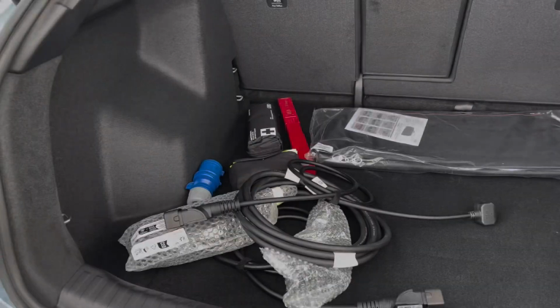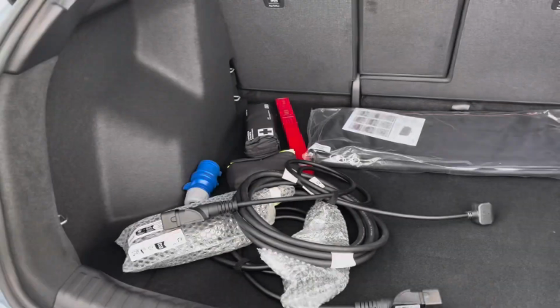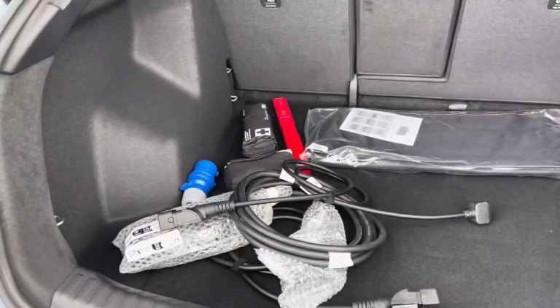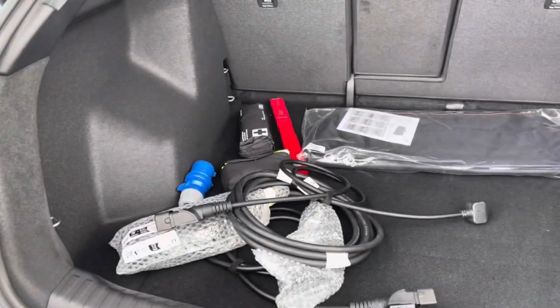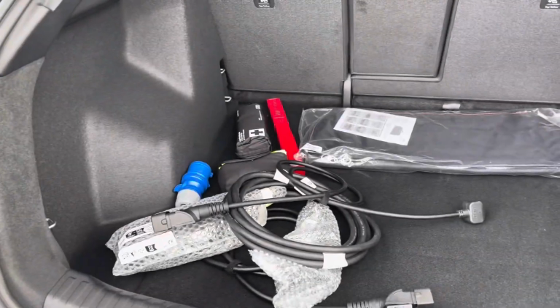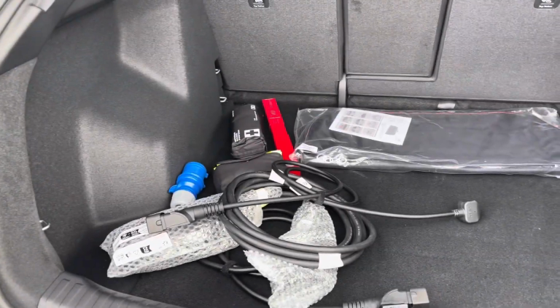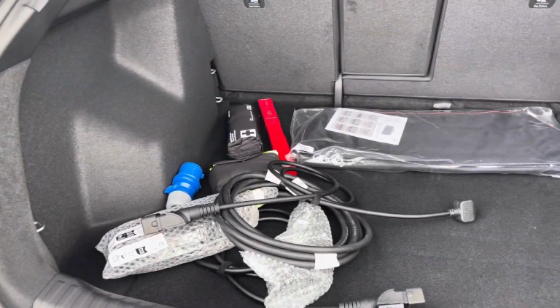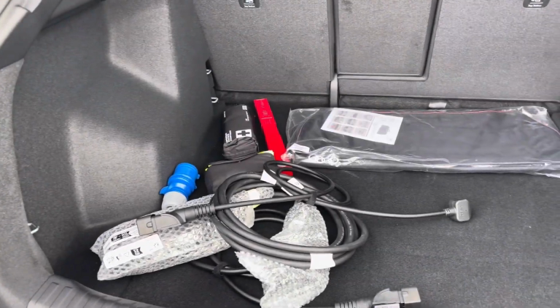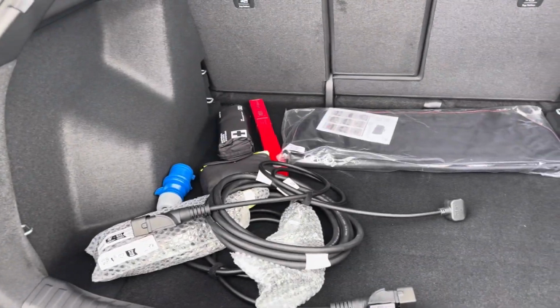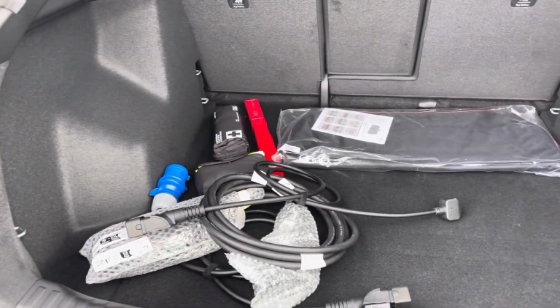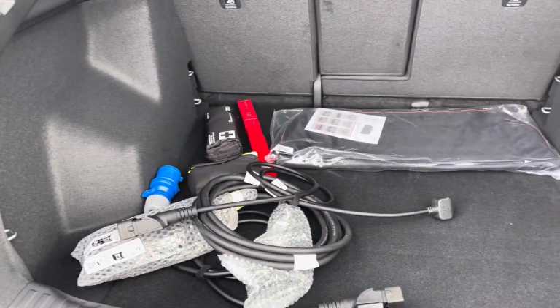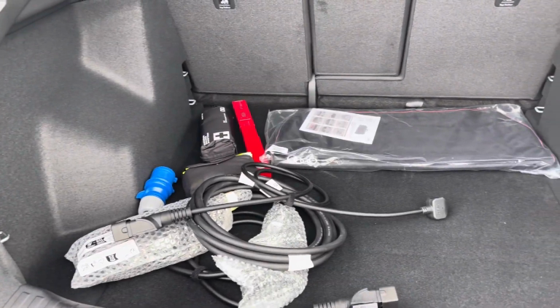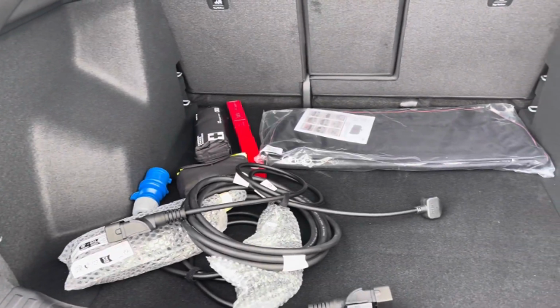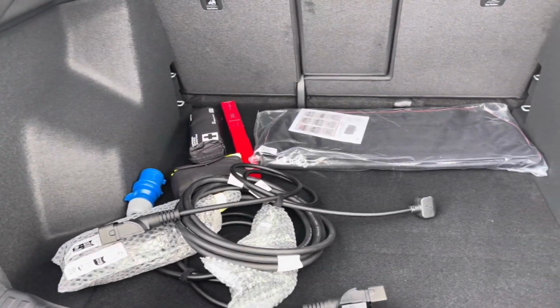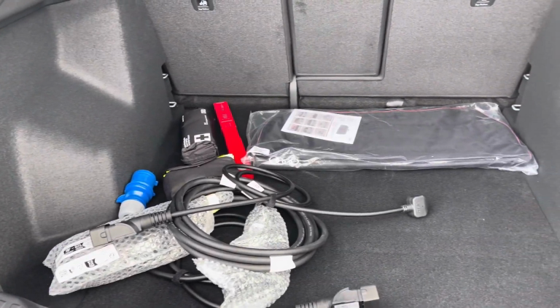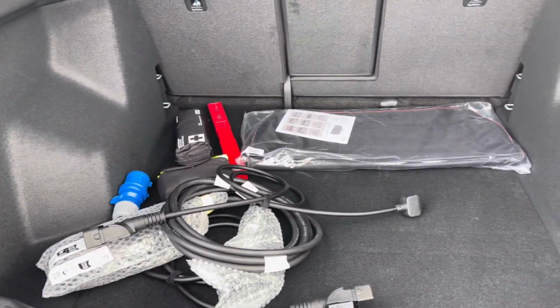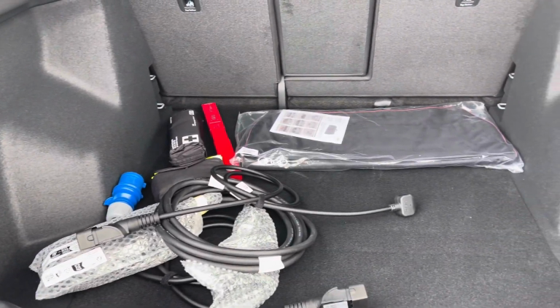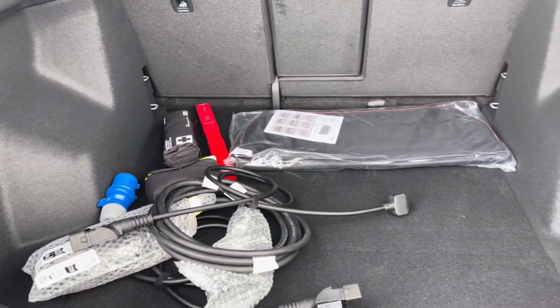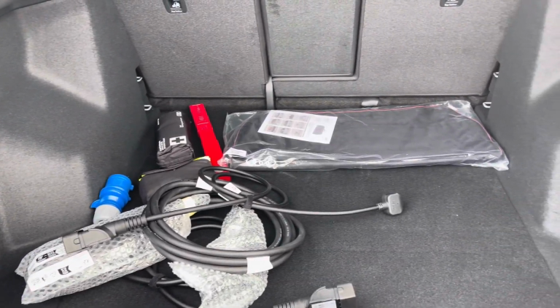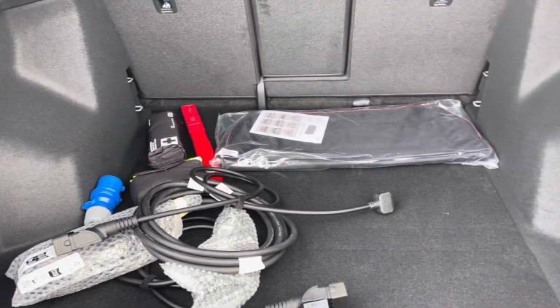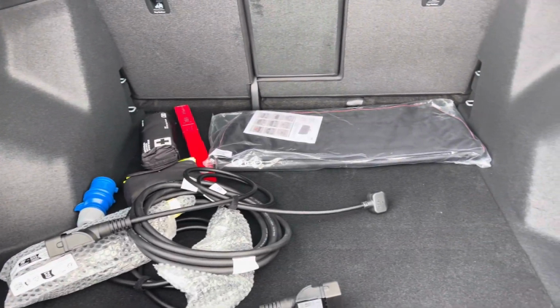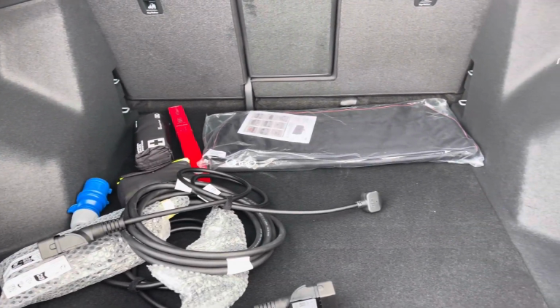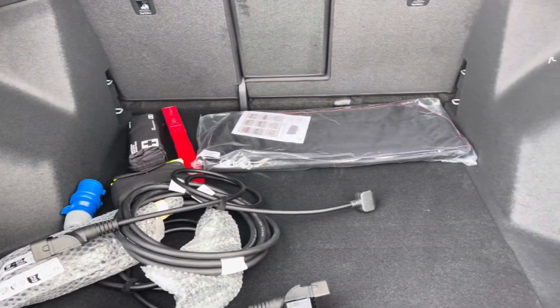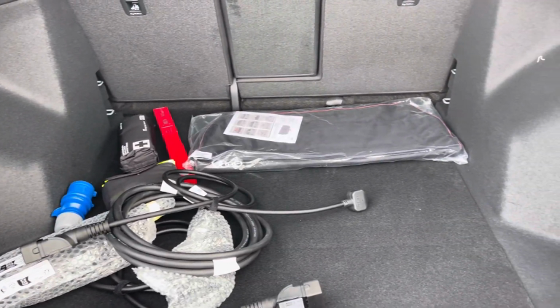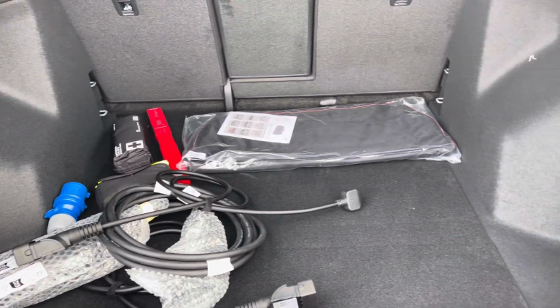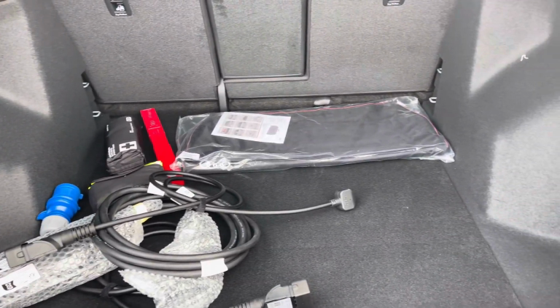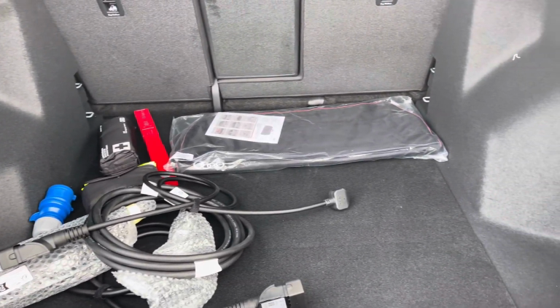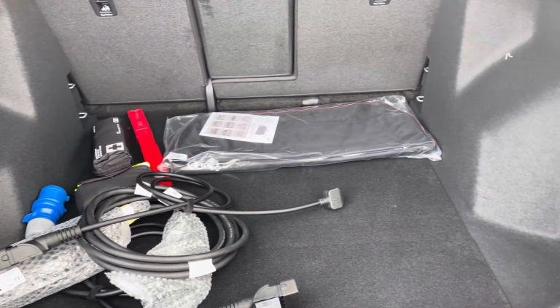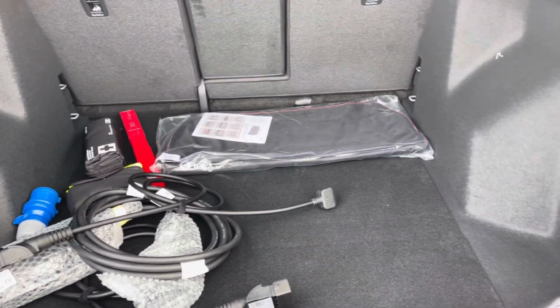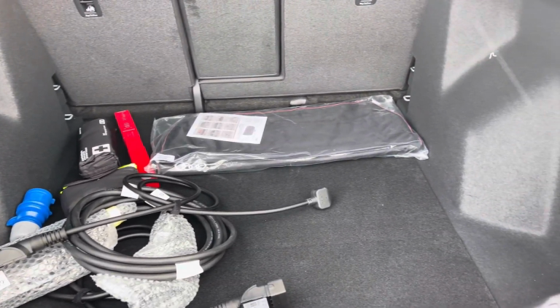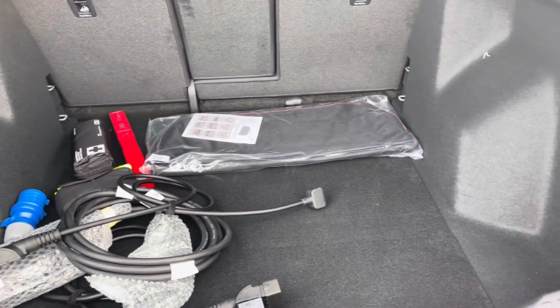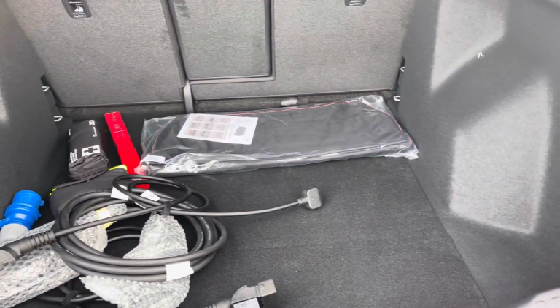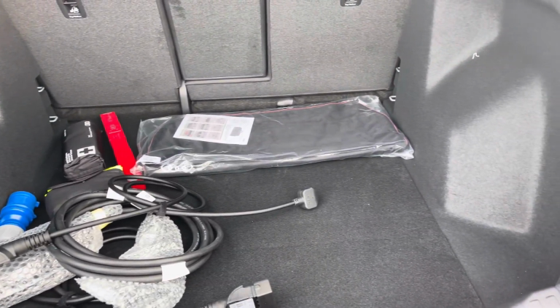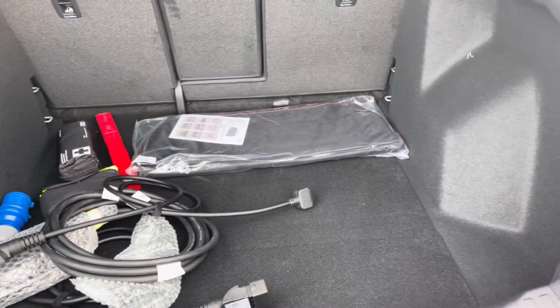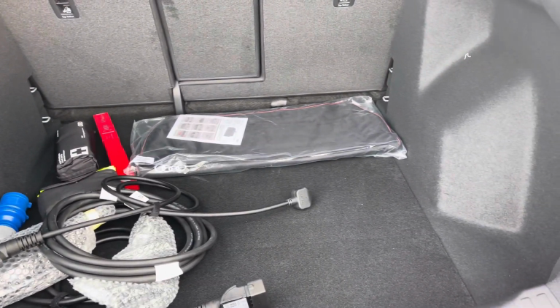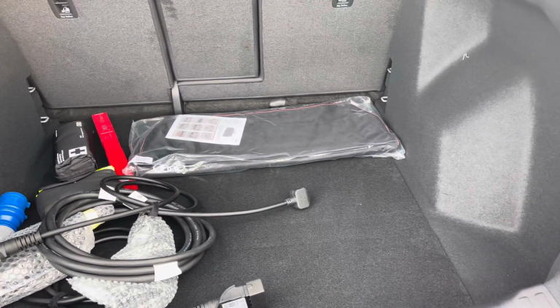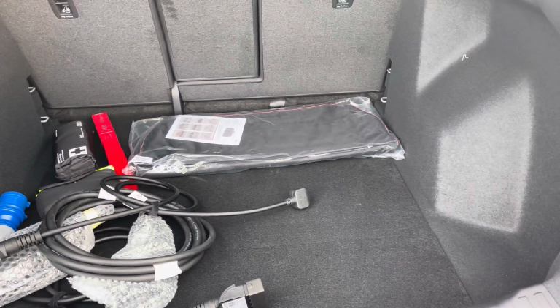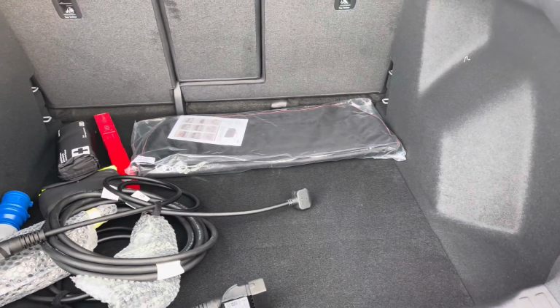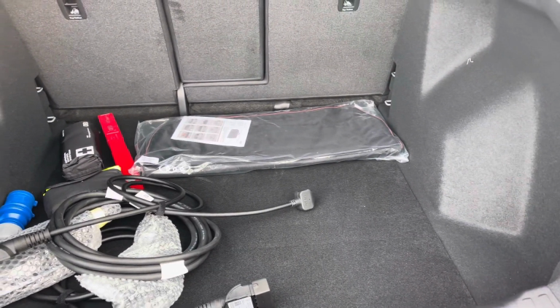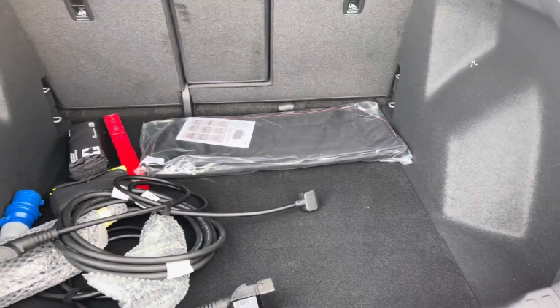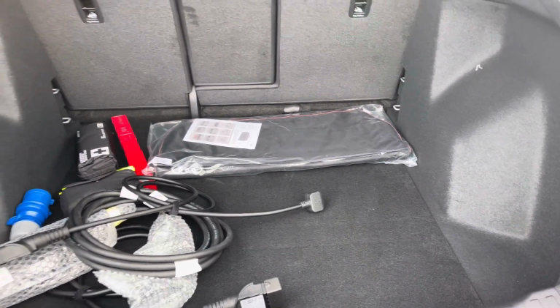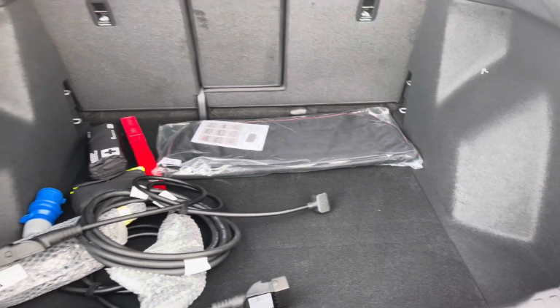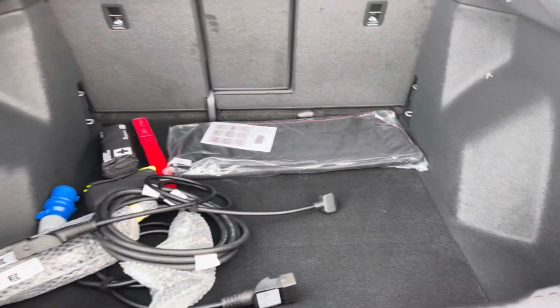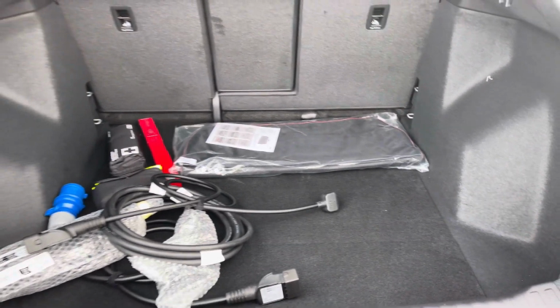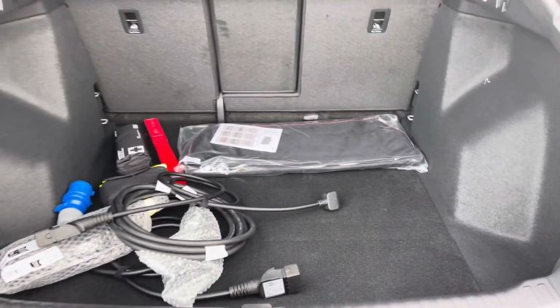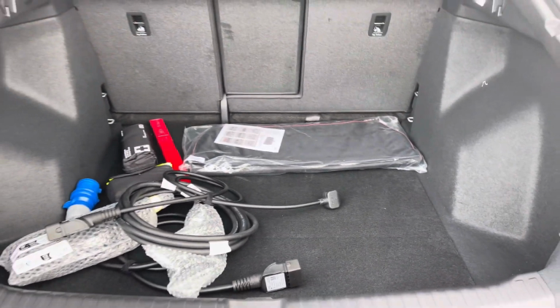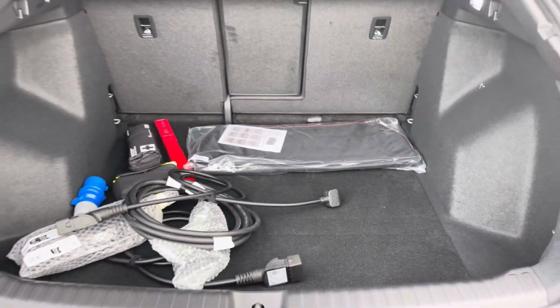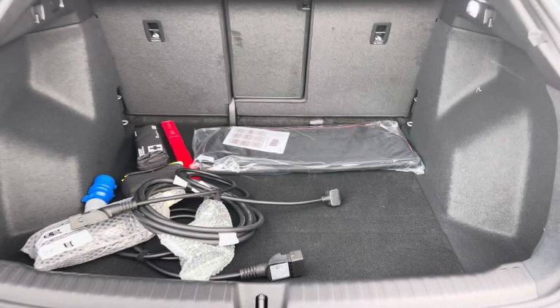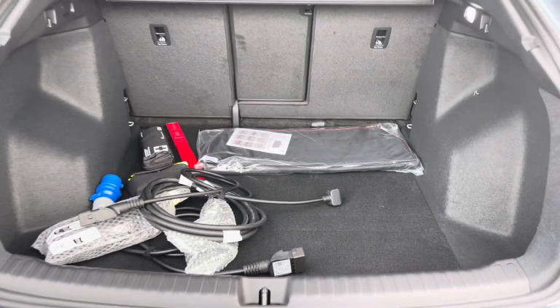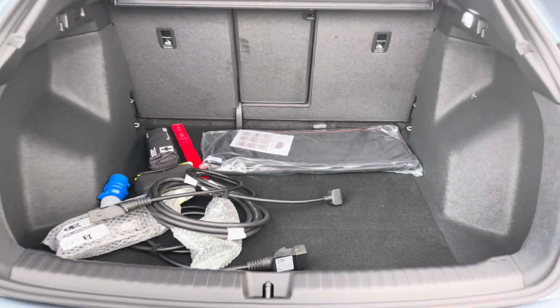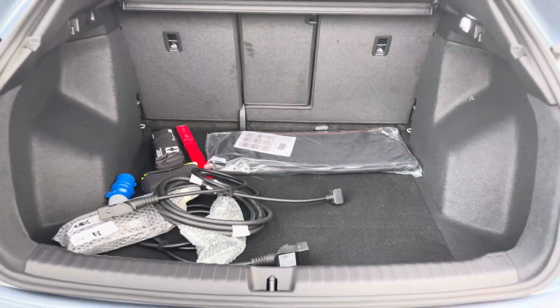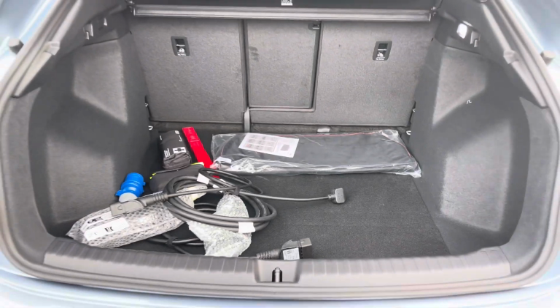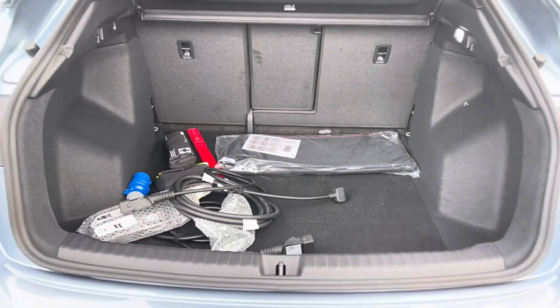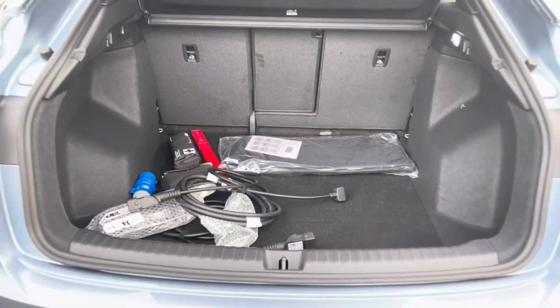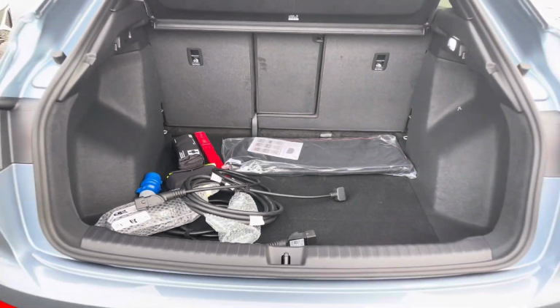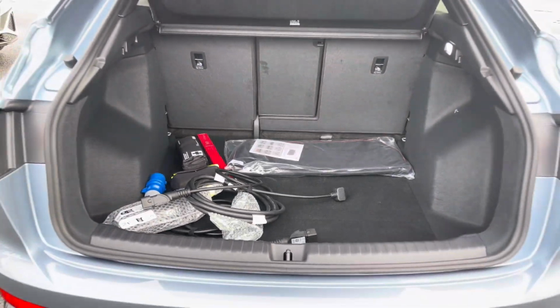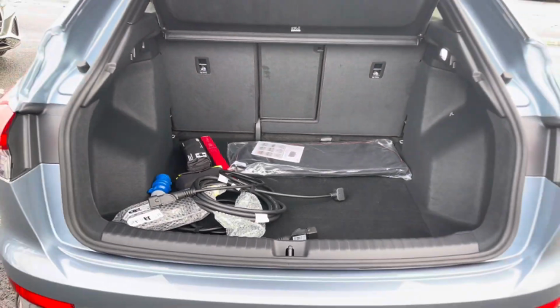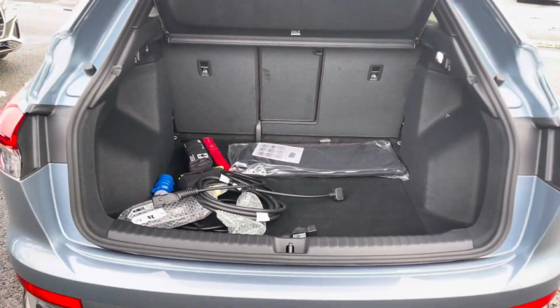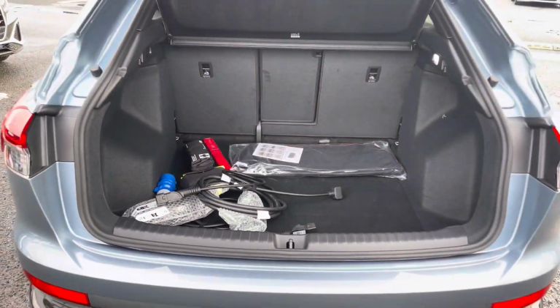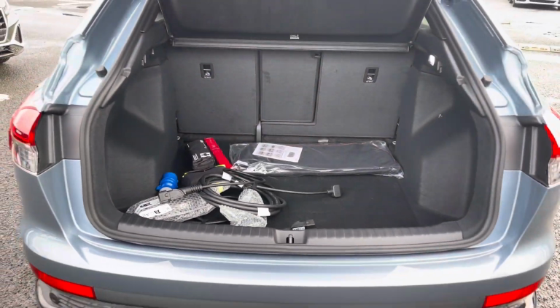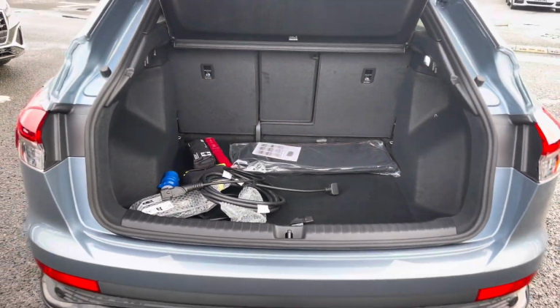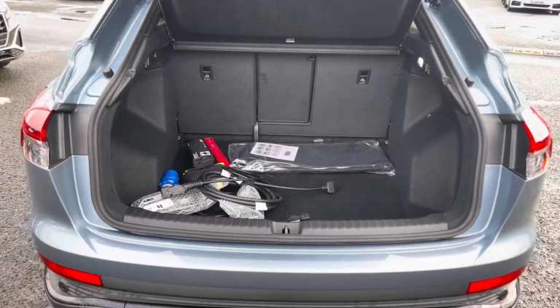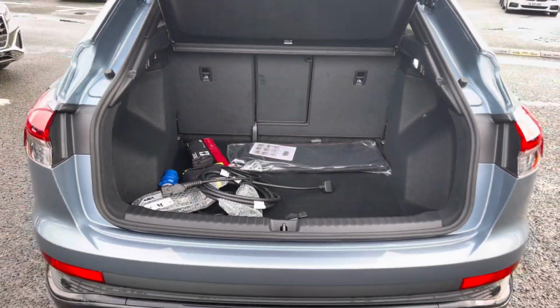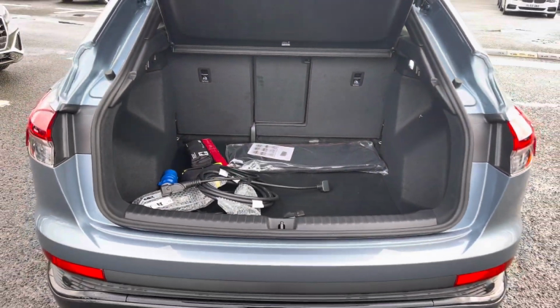It features a boot capacity of 535 litres which is plenty of storage for carrying your charging cables as well as any personal shopping.